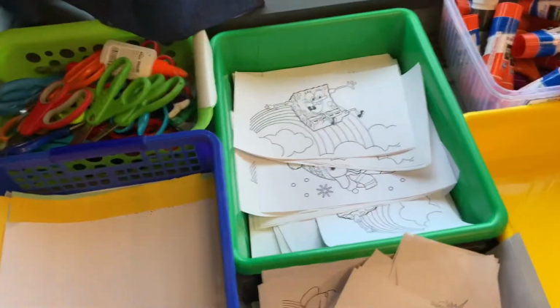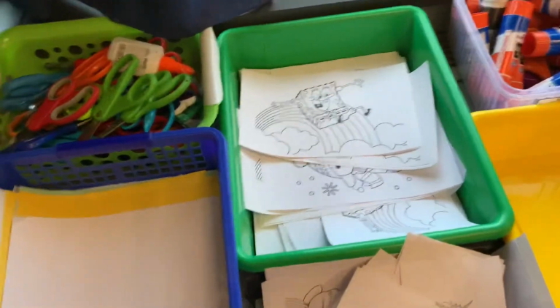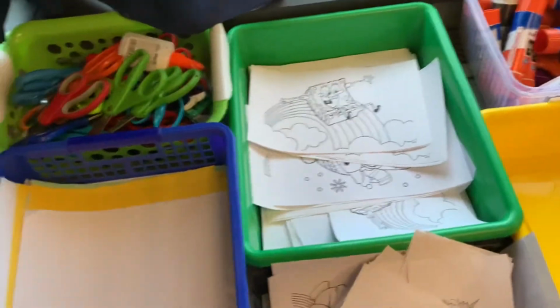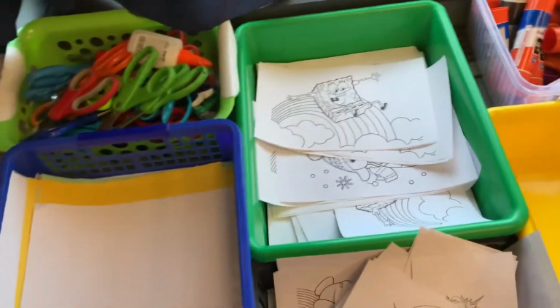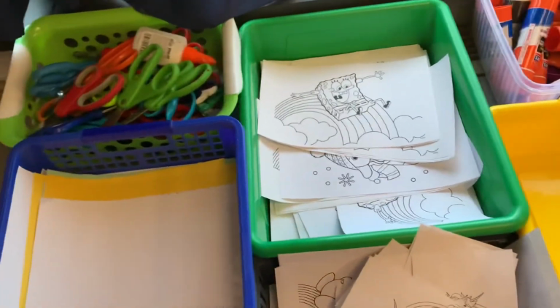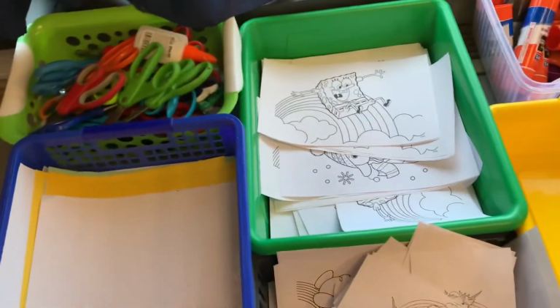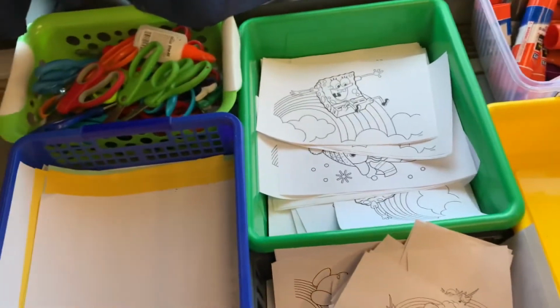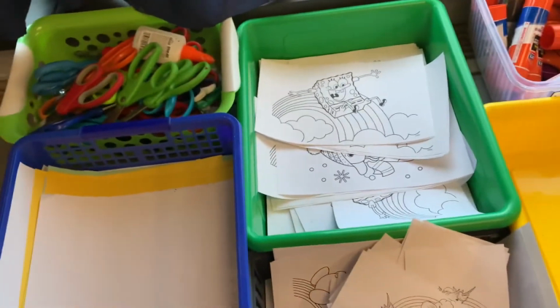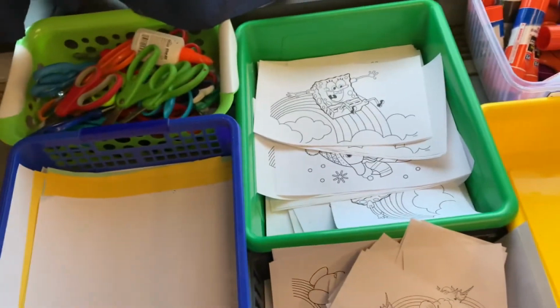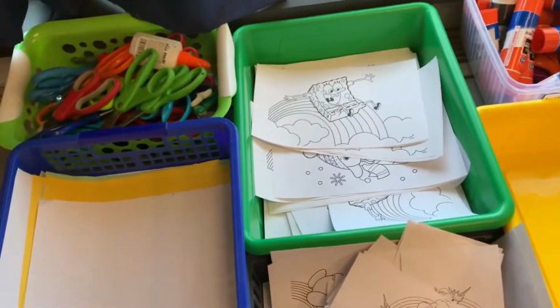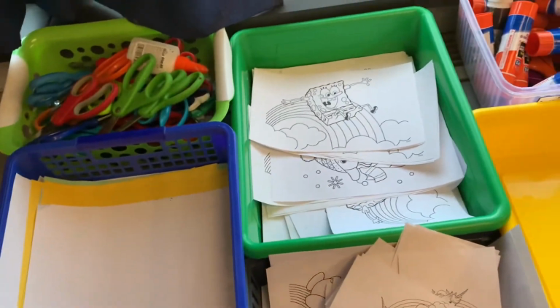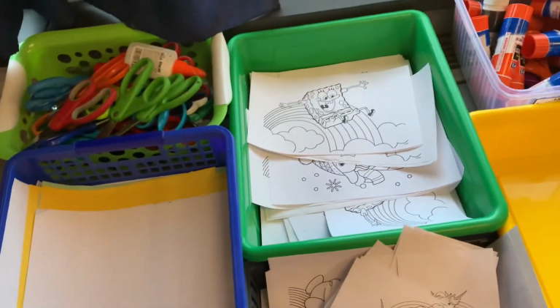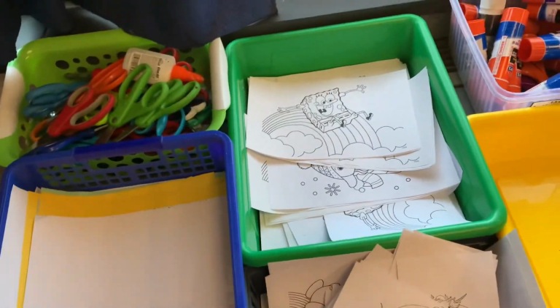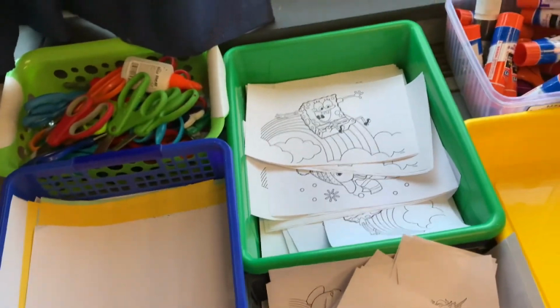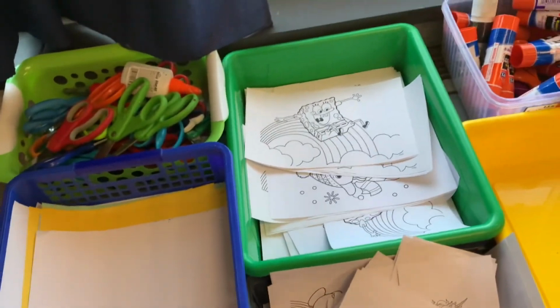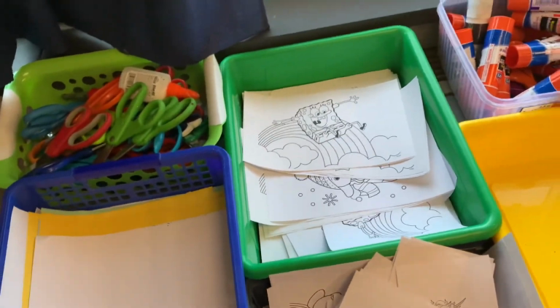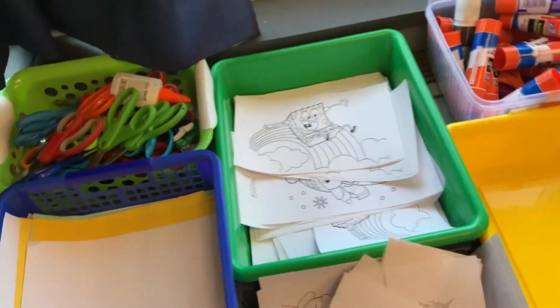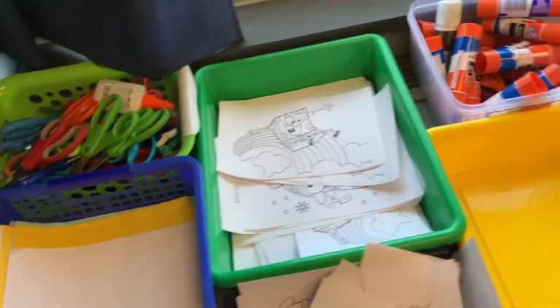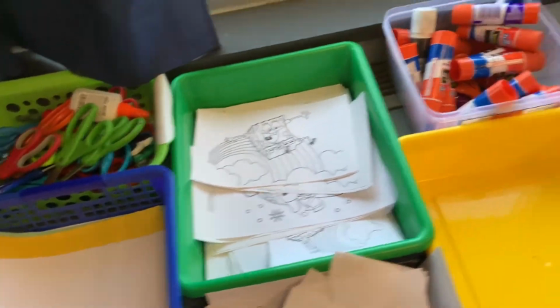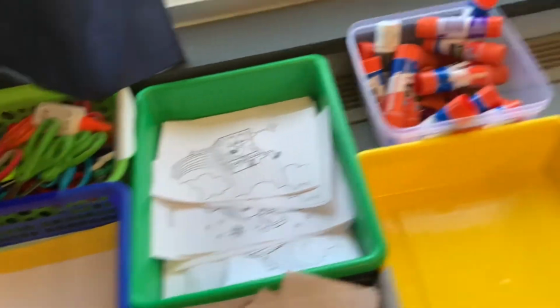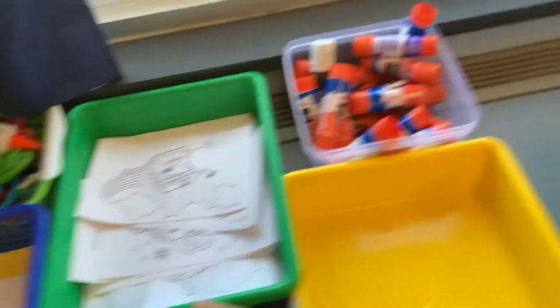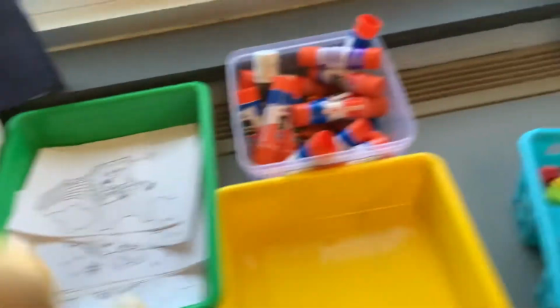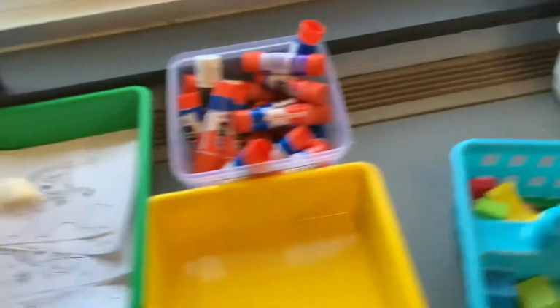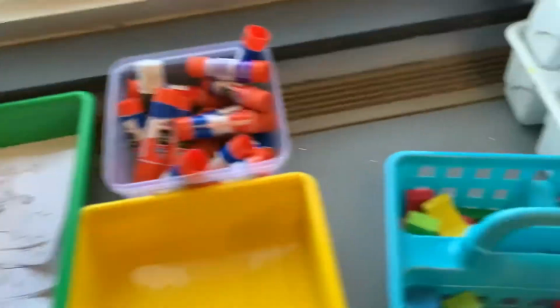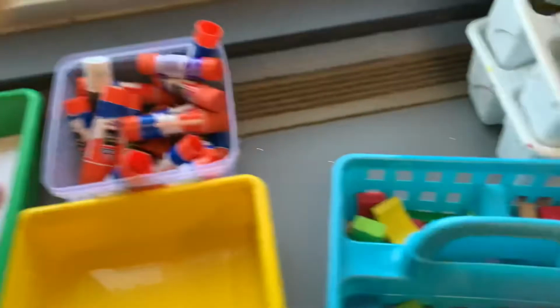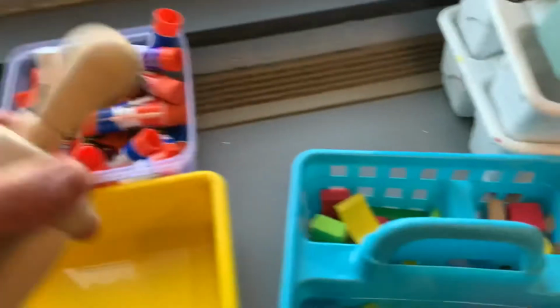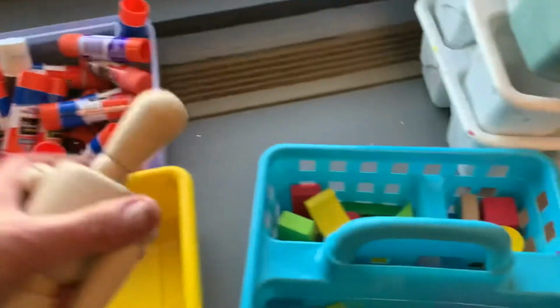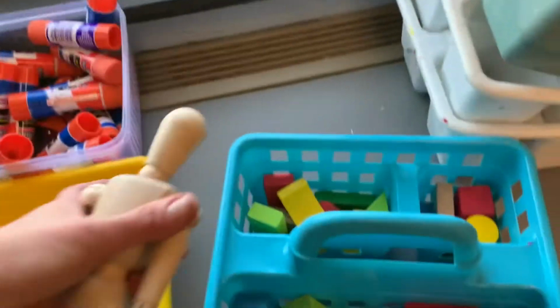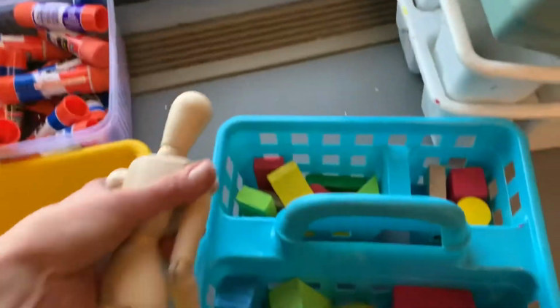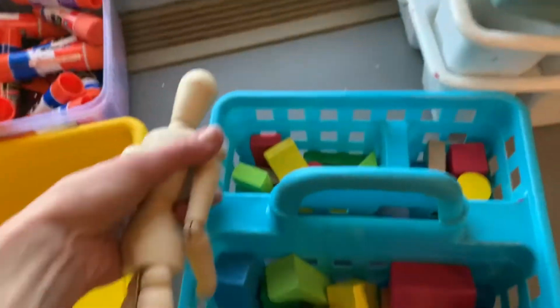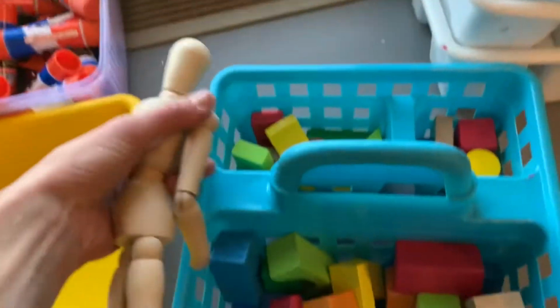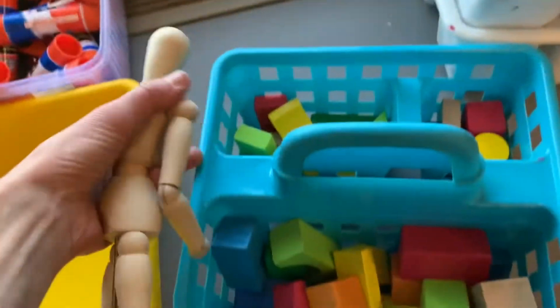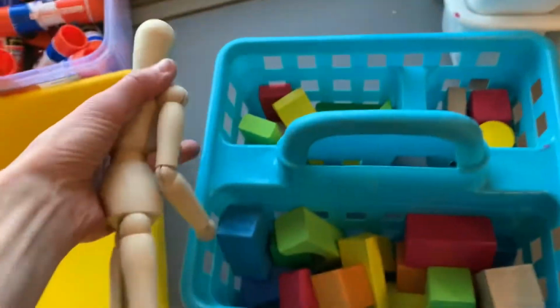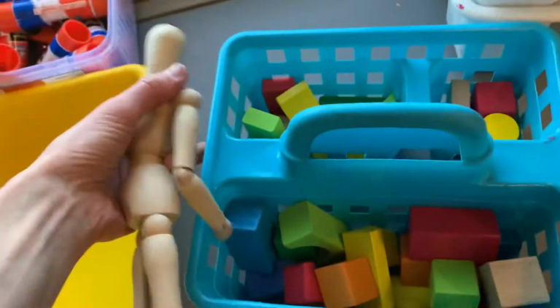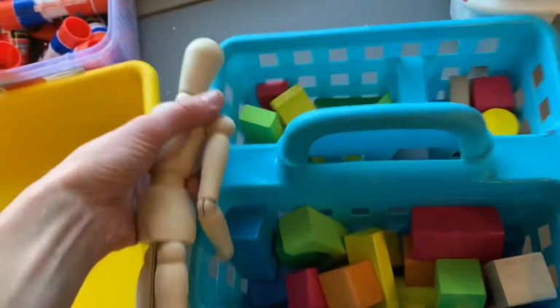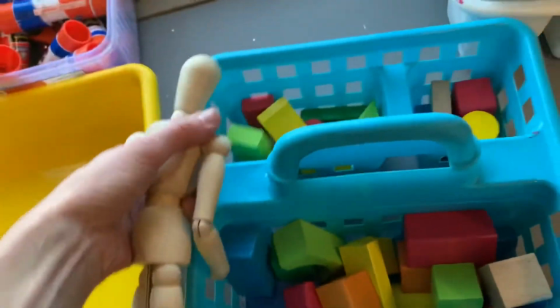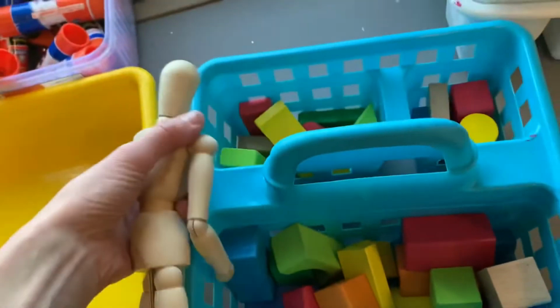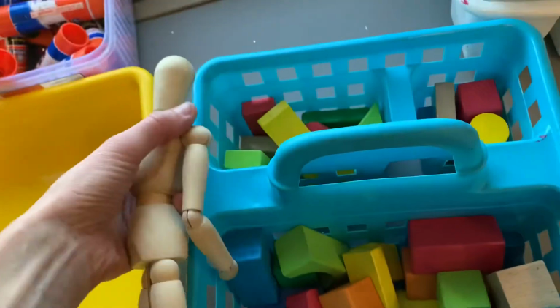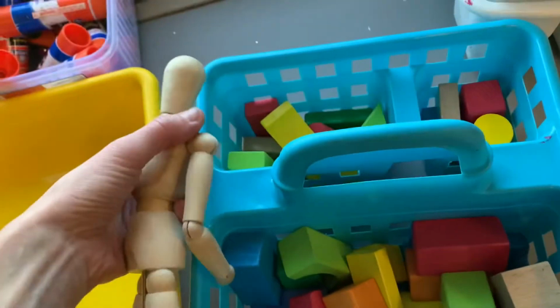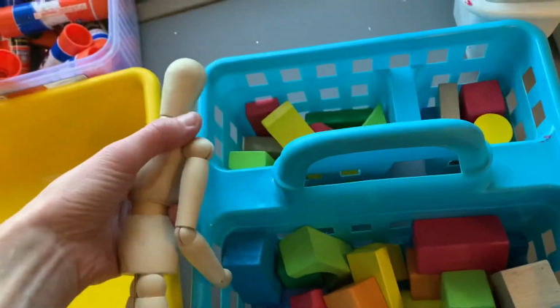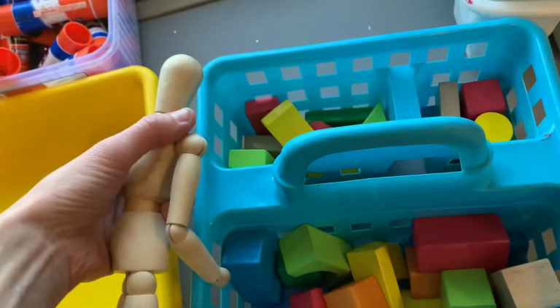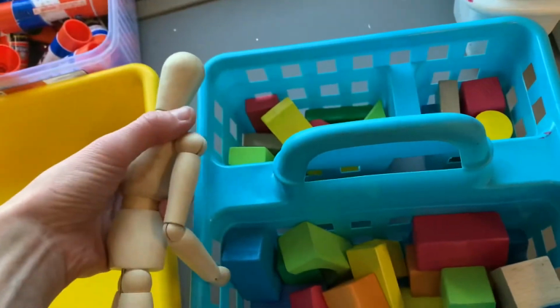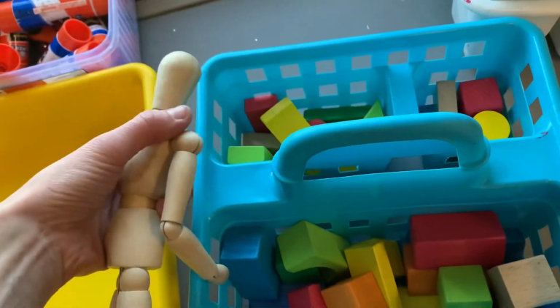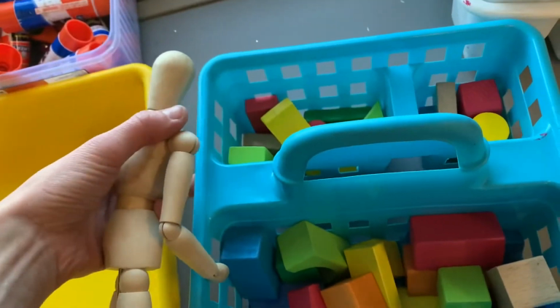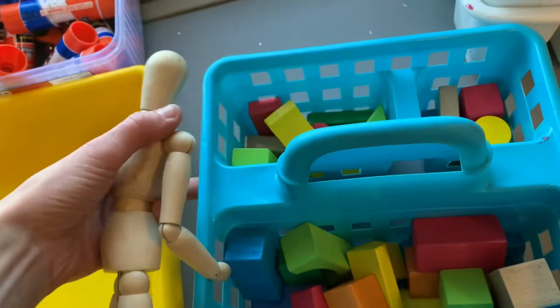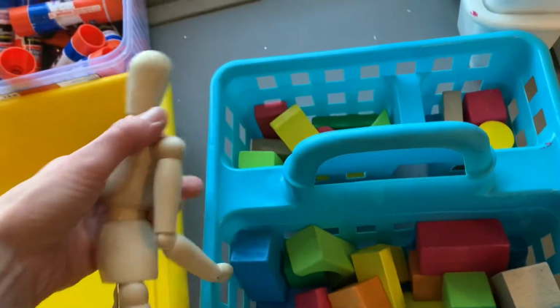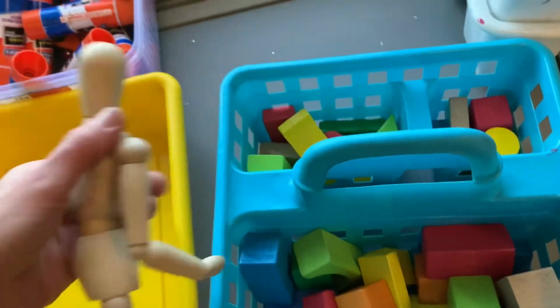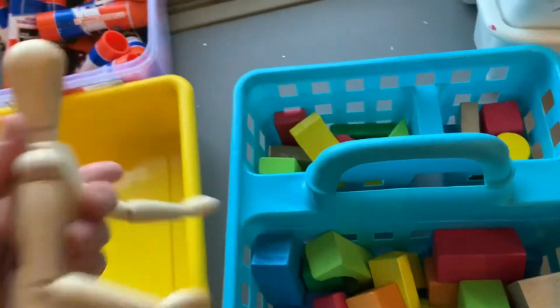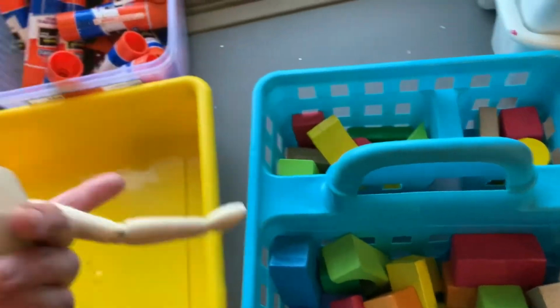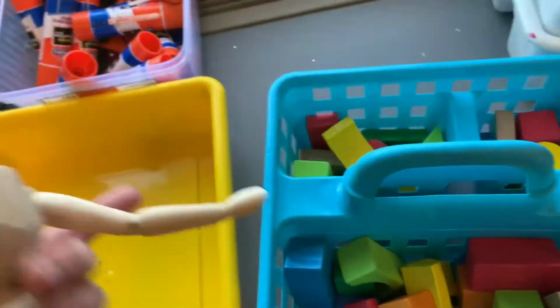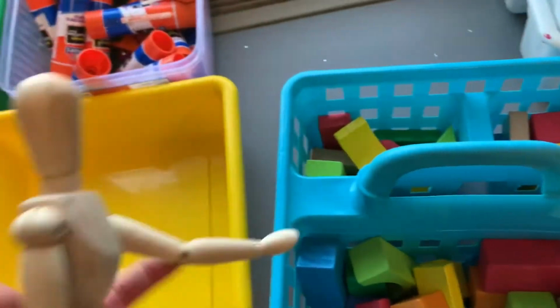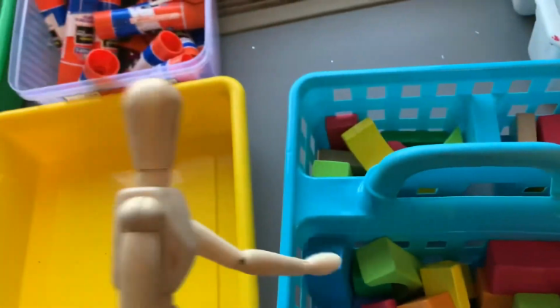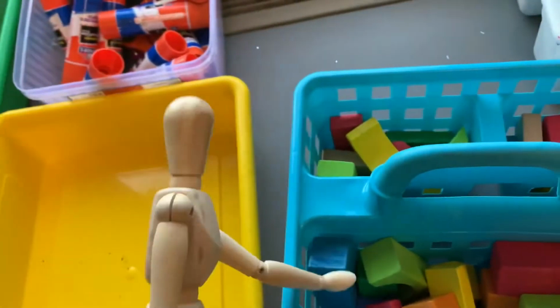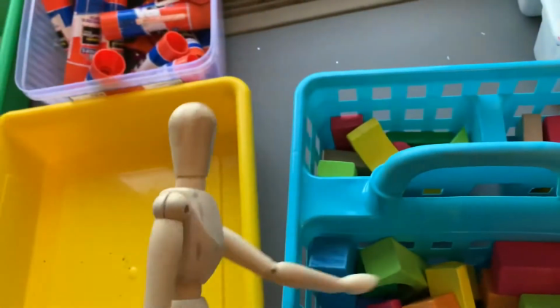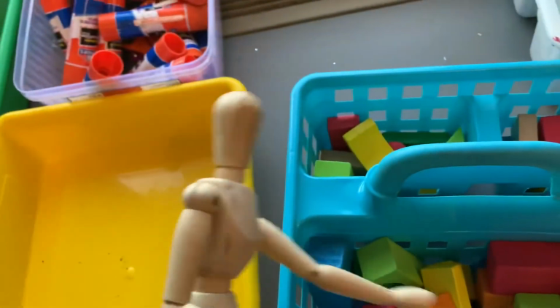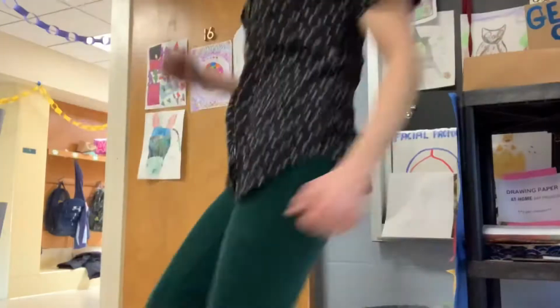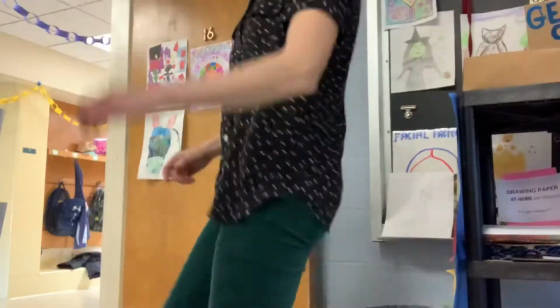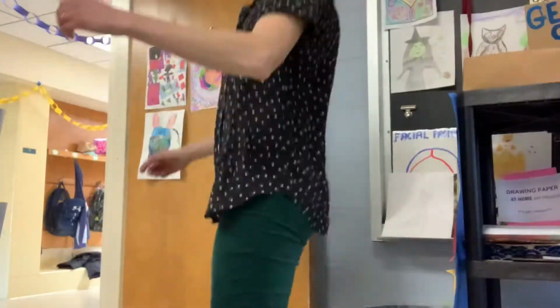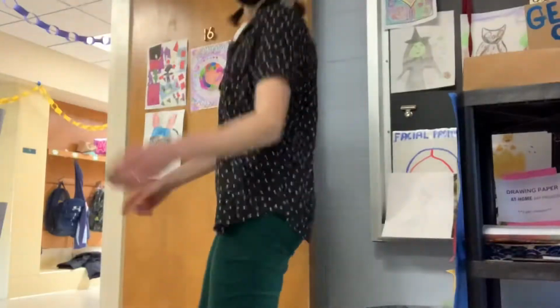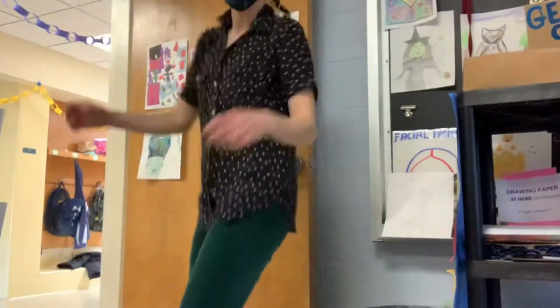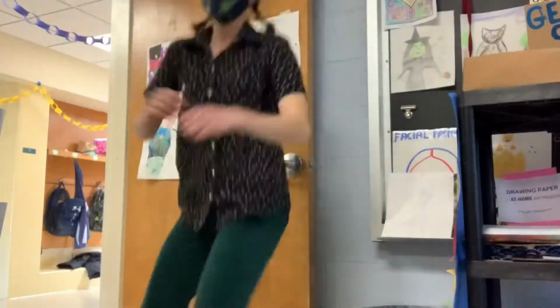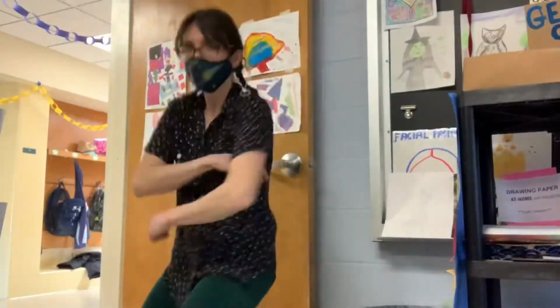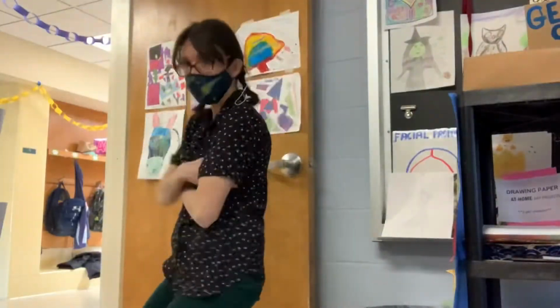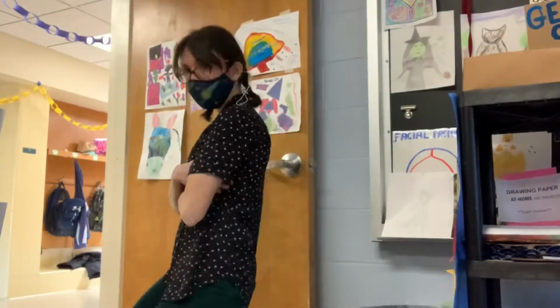Instead, you may free draw or use blocks. Remember, the blocks go on my germ cart when you're done.